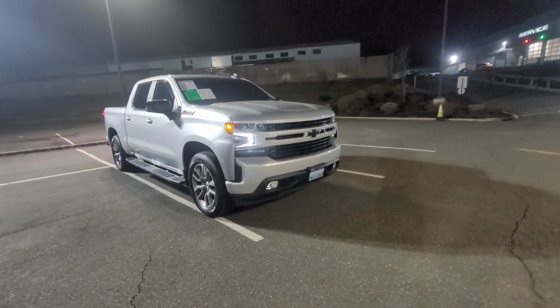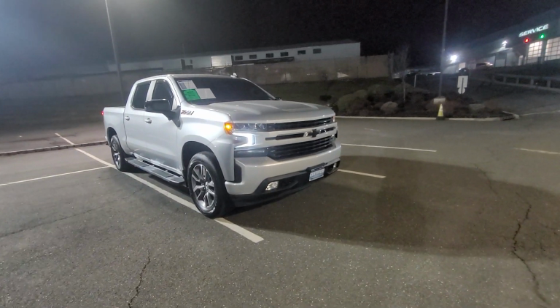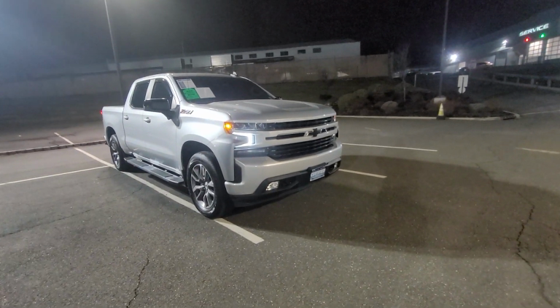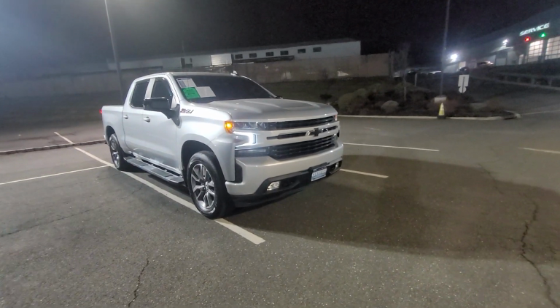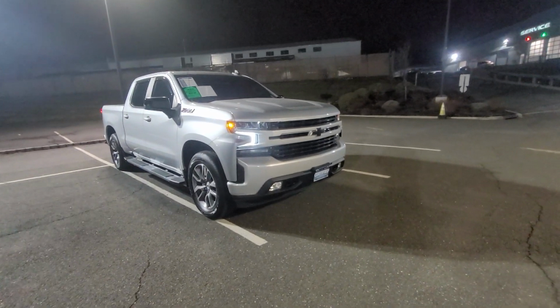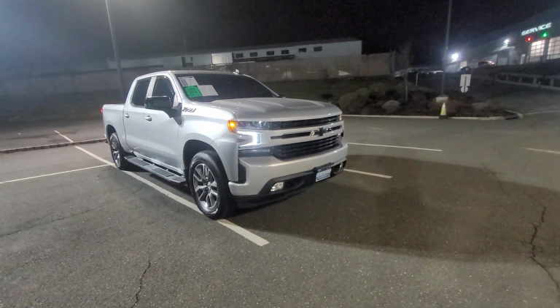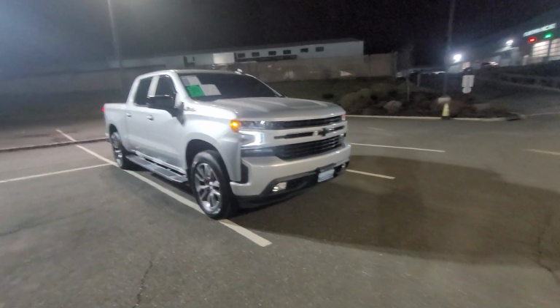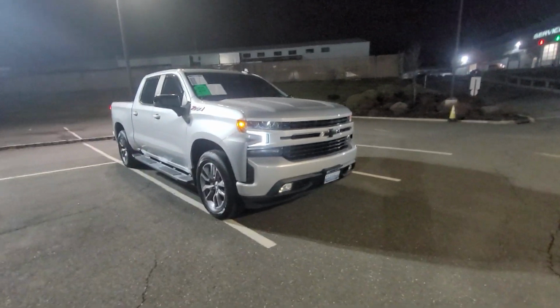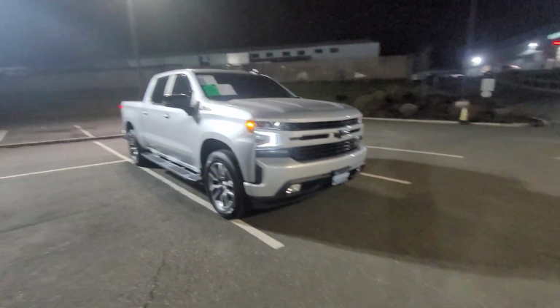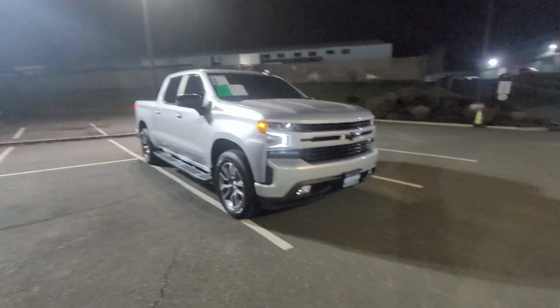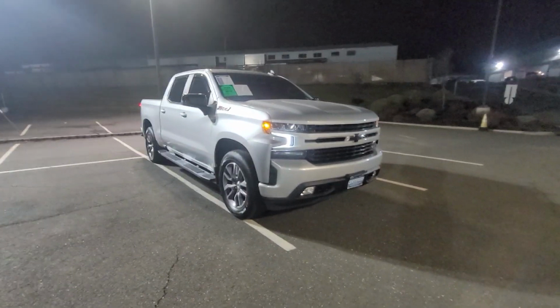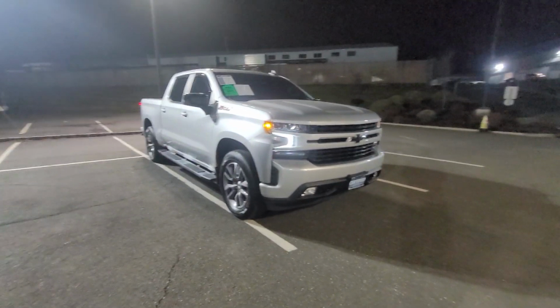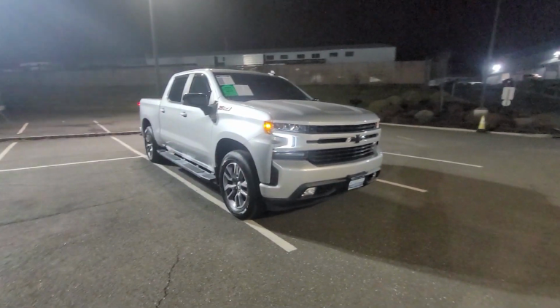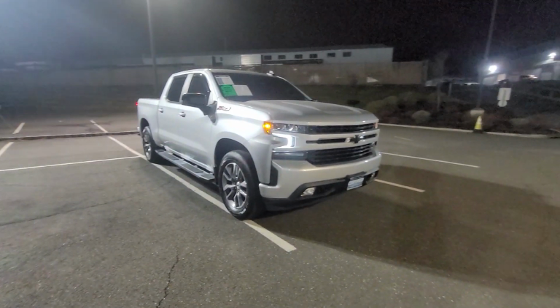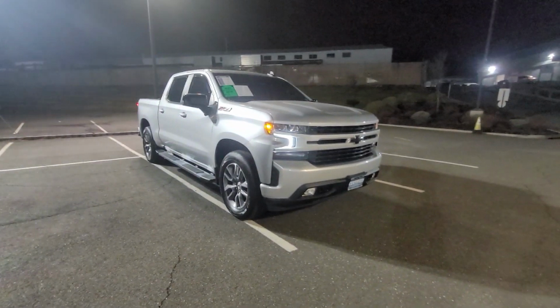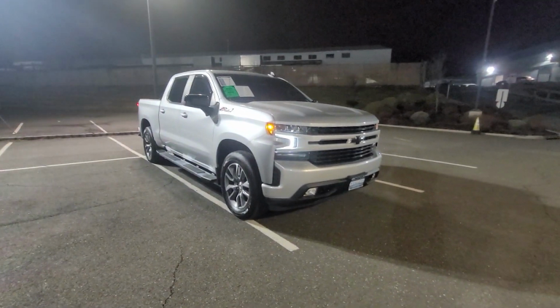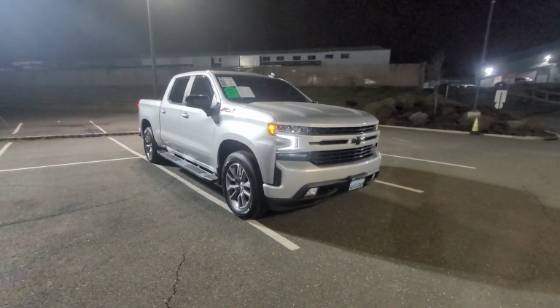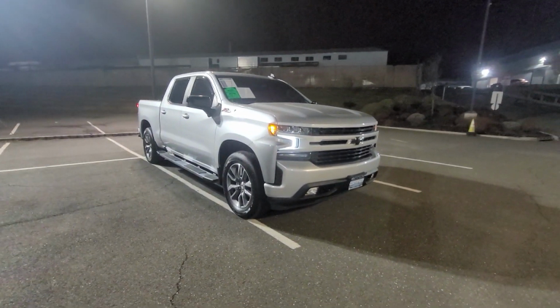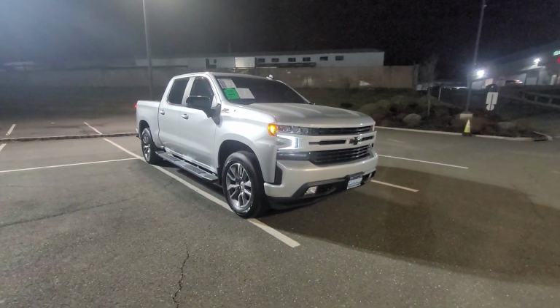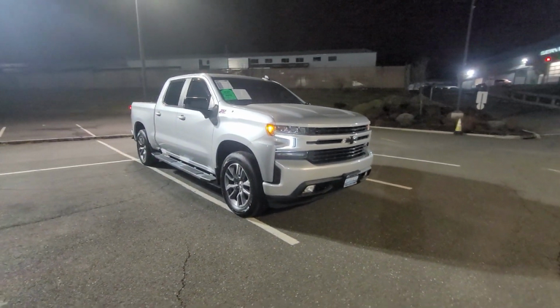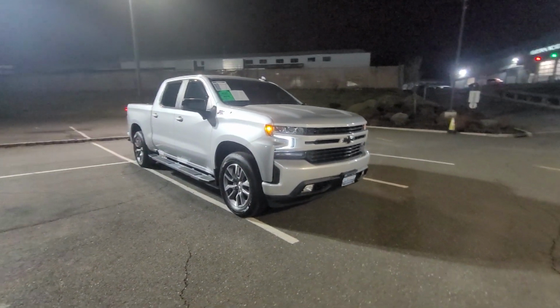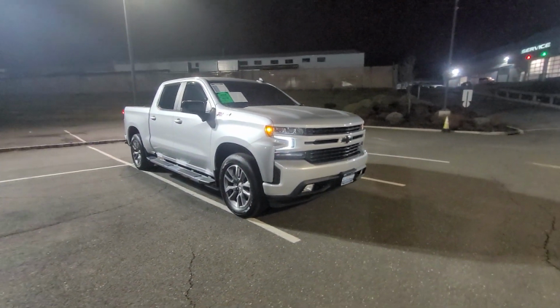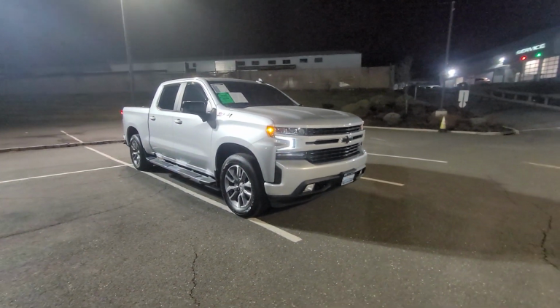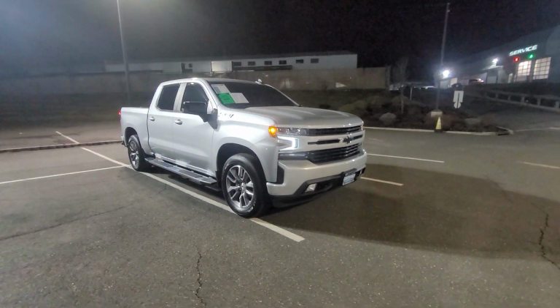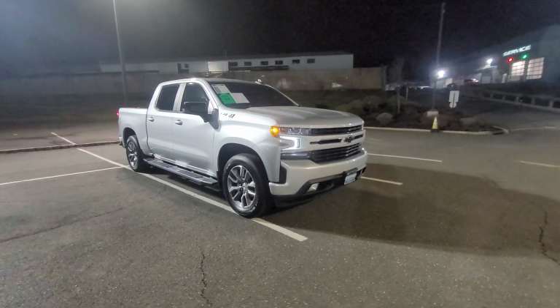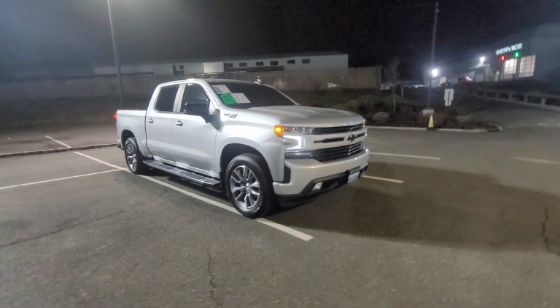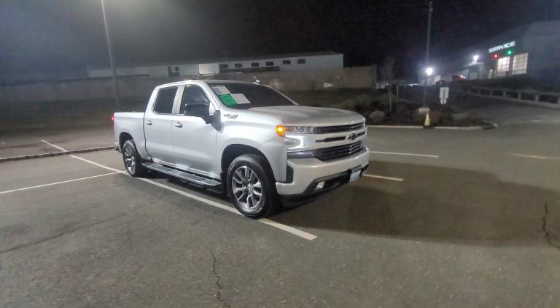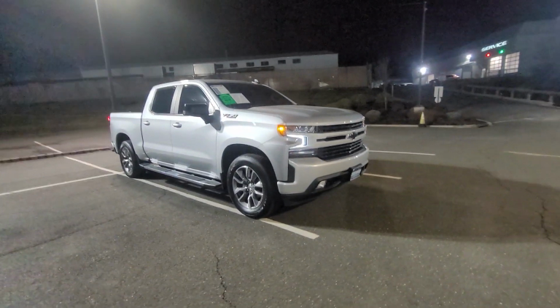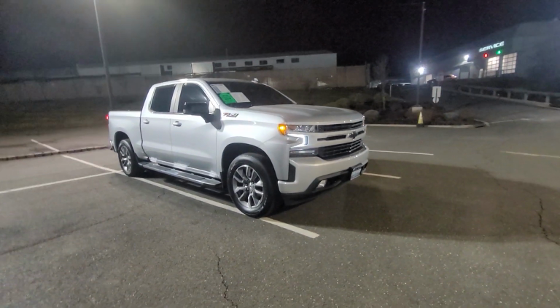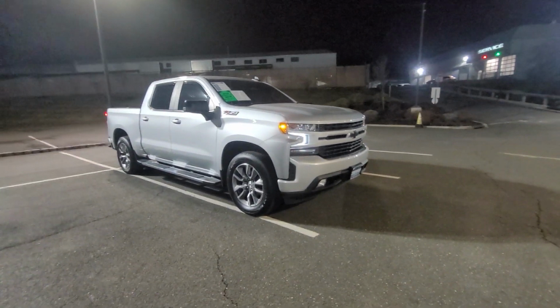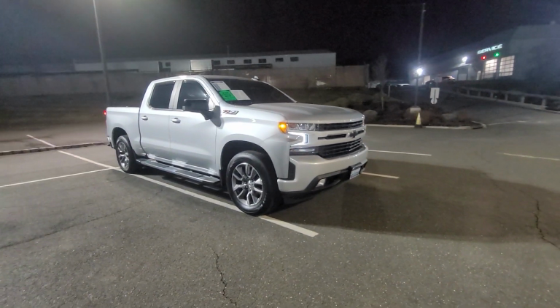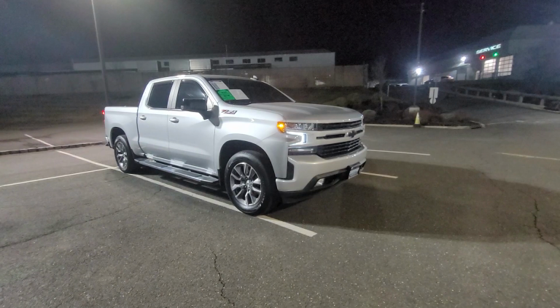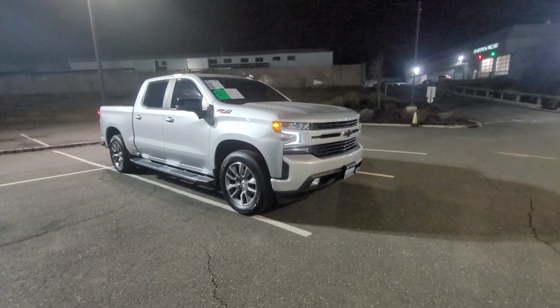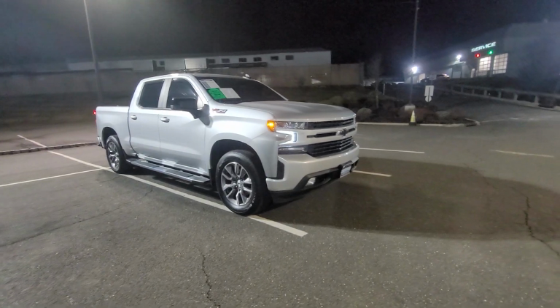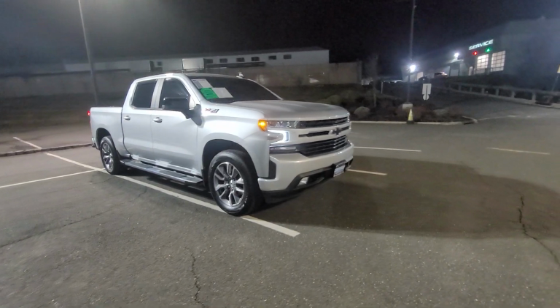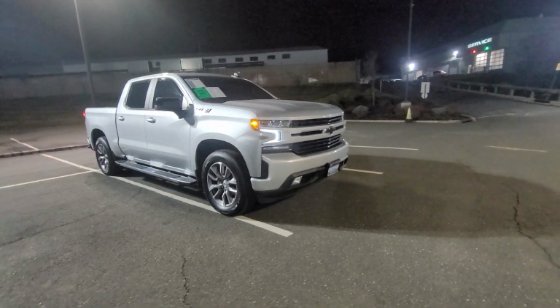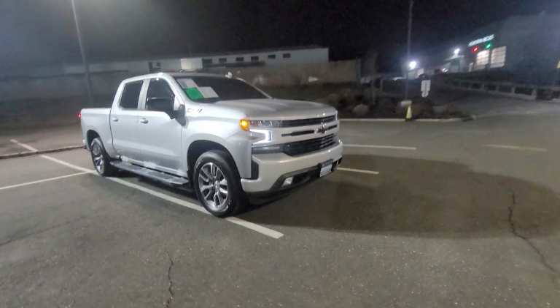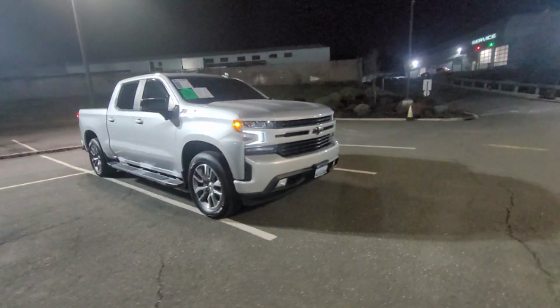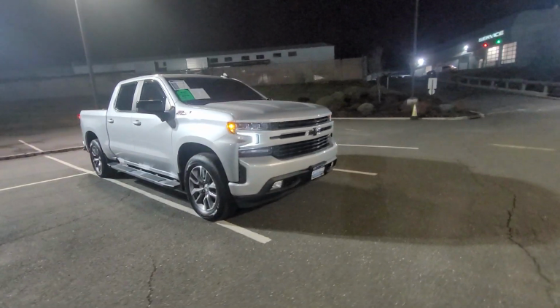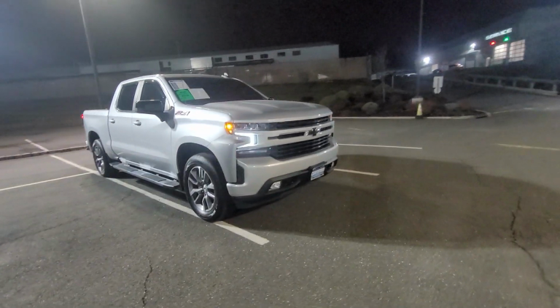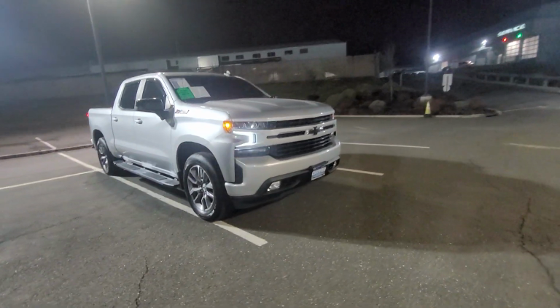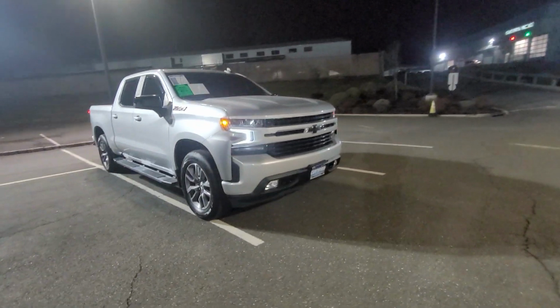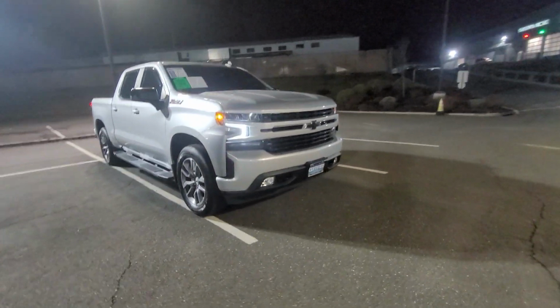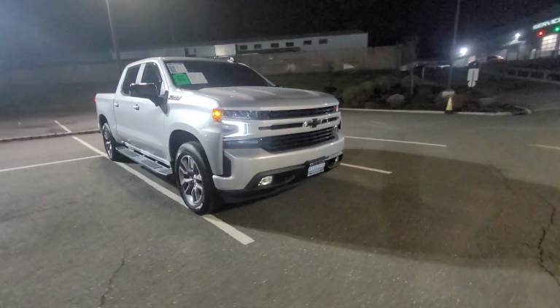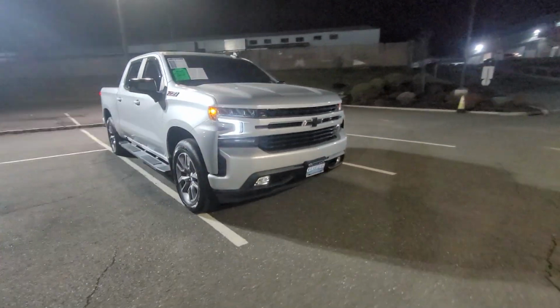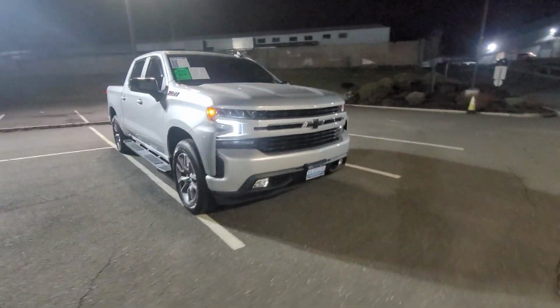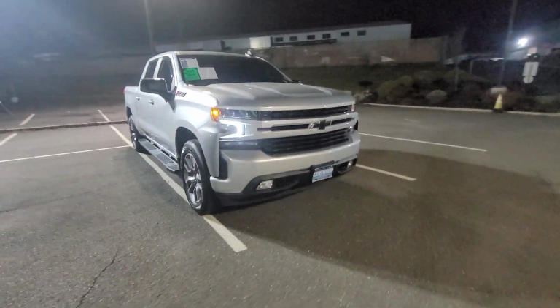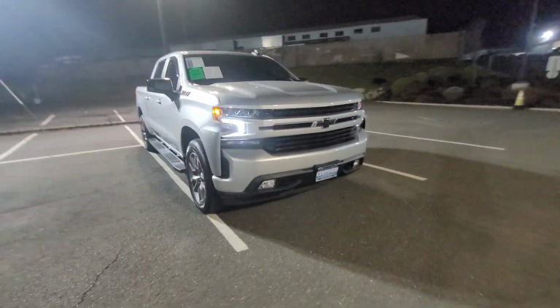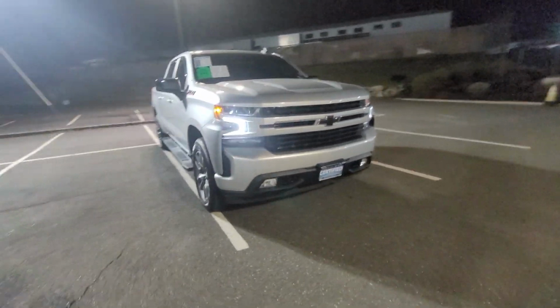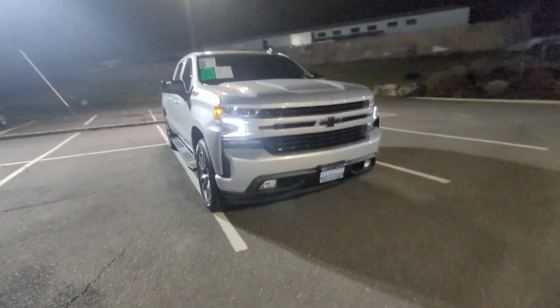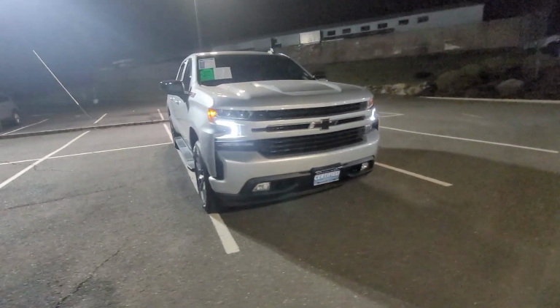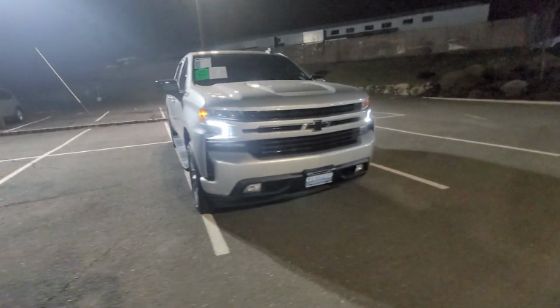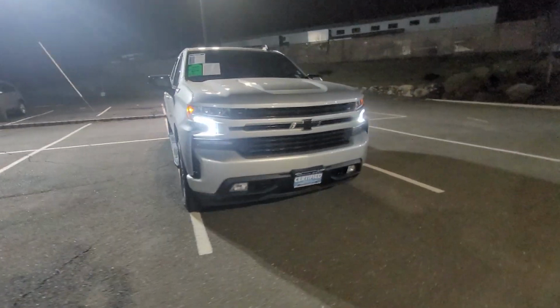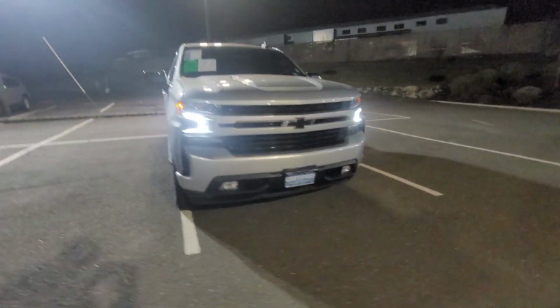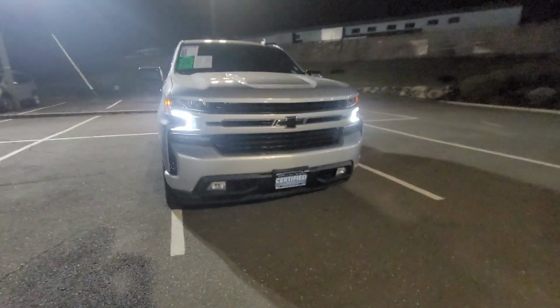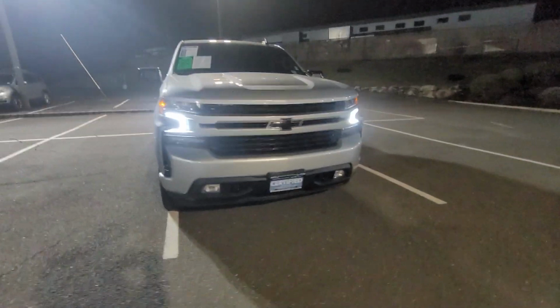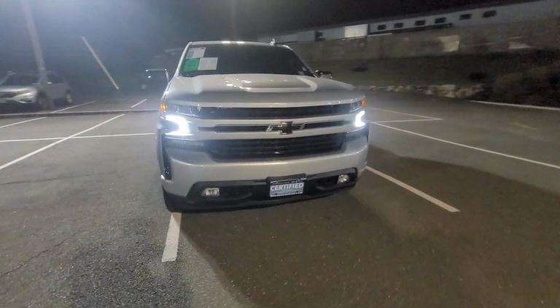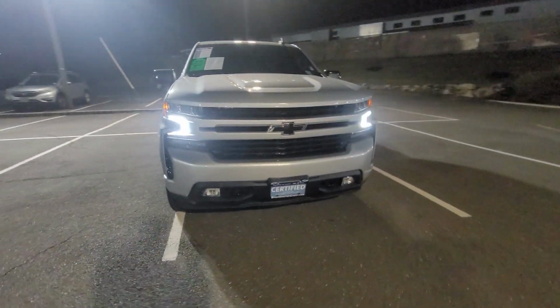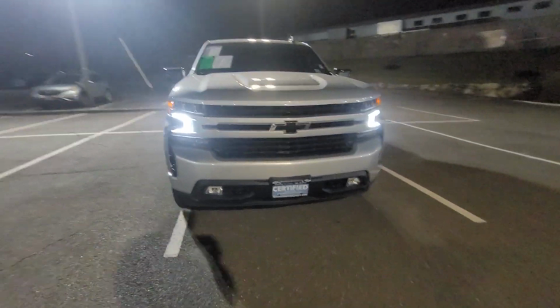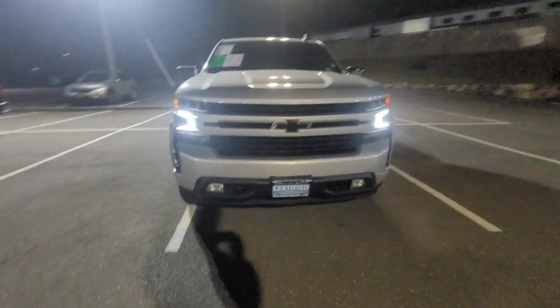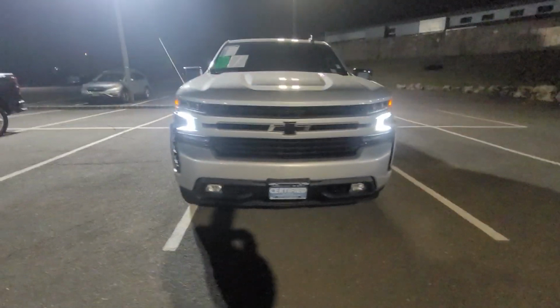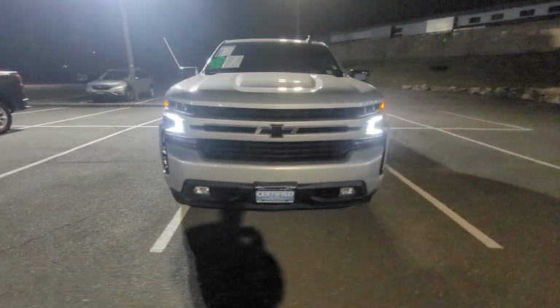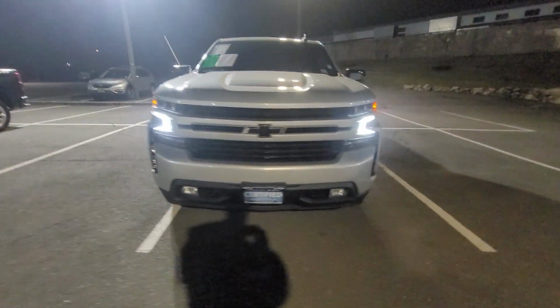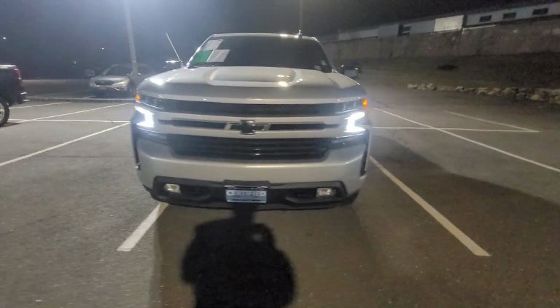Hi Jordan, Saeed Naqvi here at Bridgewater Chevrolet. Just want to help you get a closer look at this truck you inquired on.